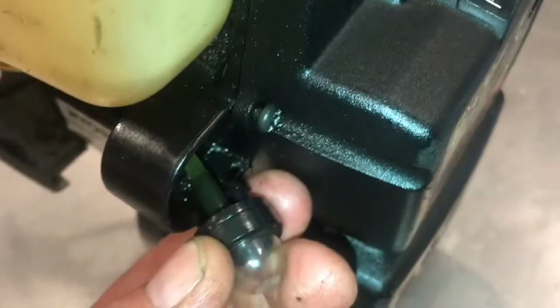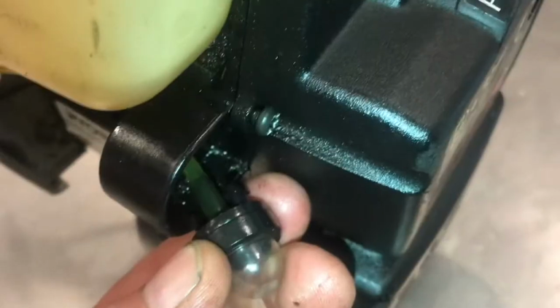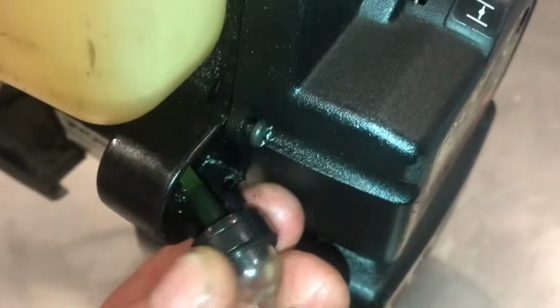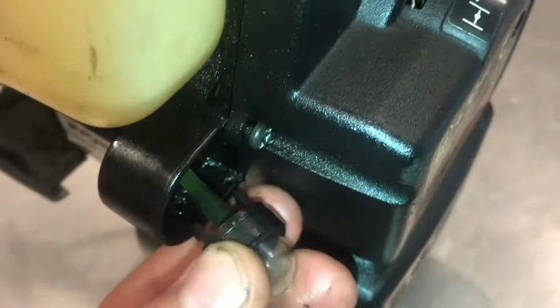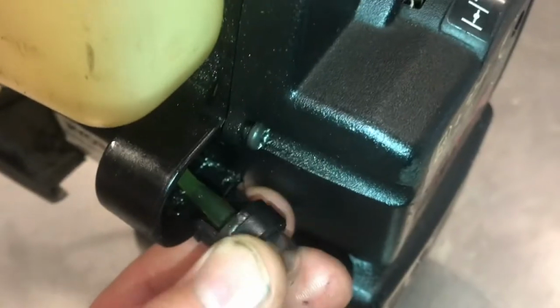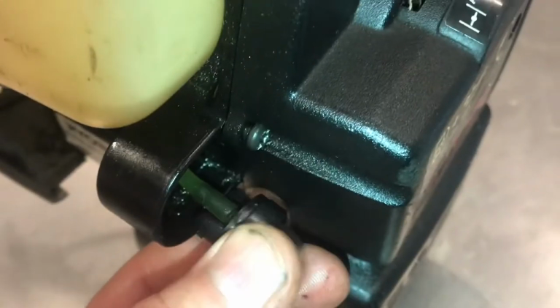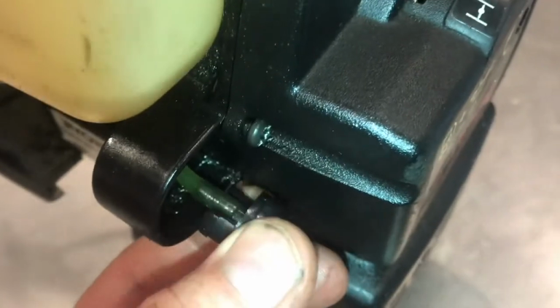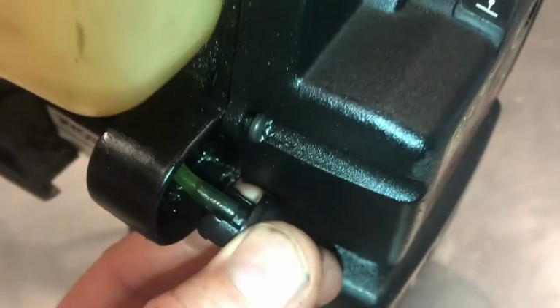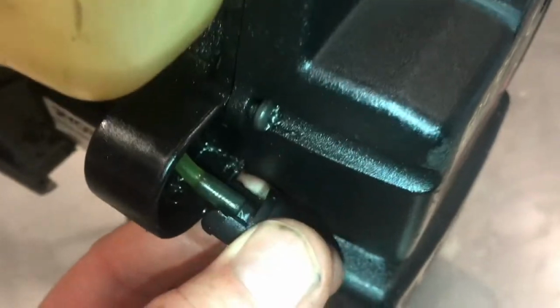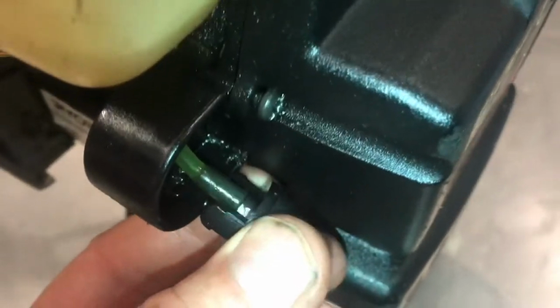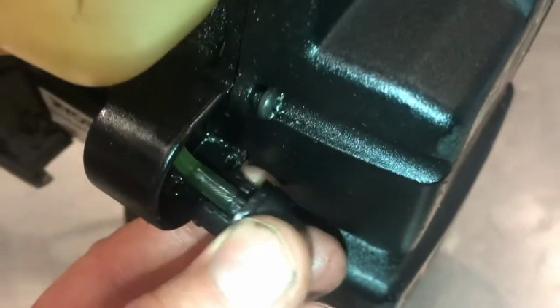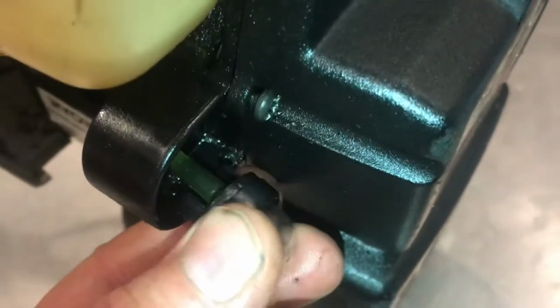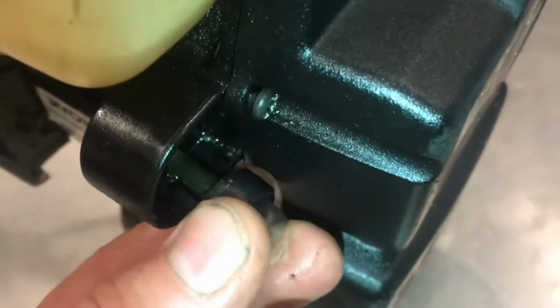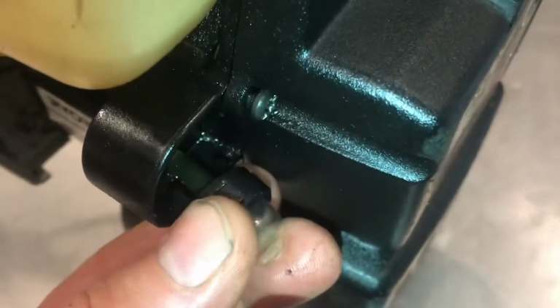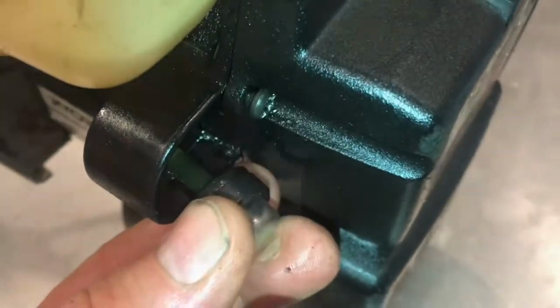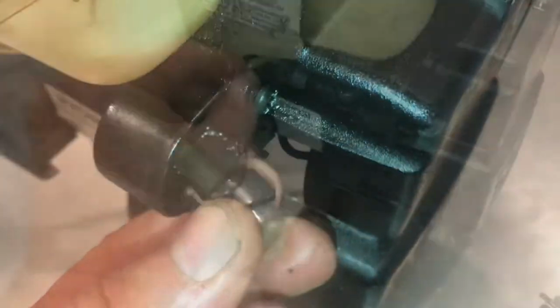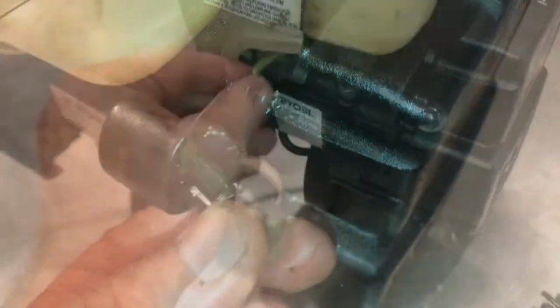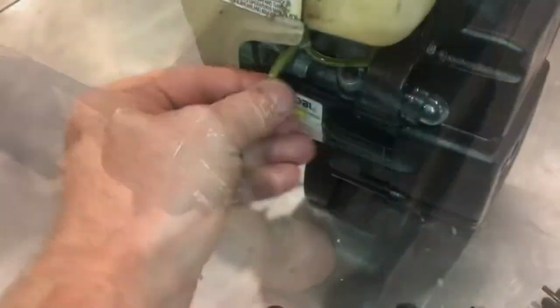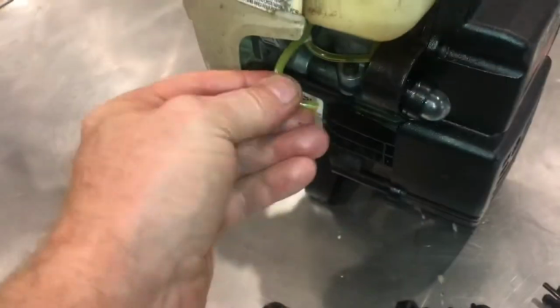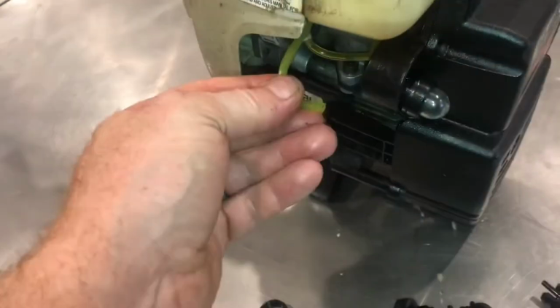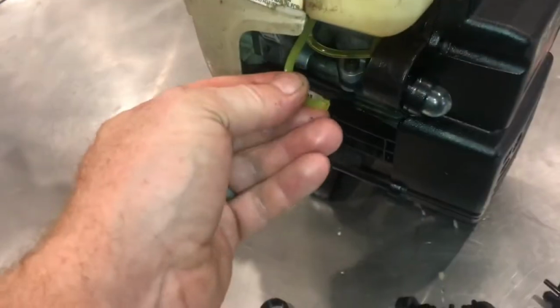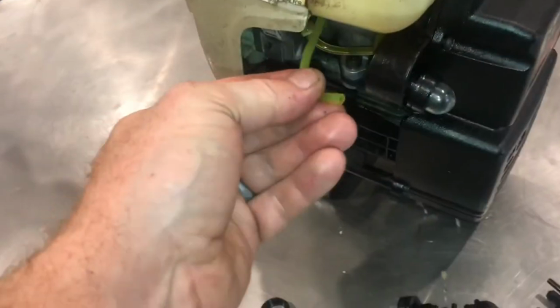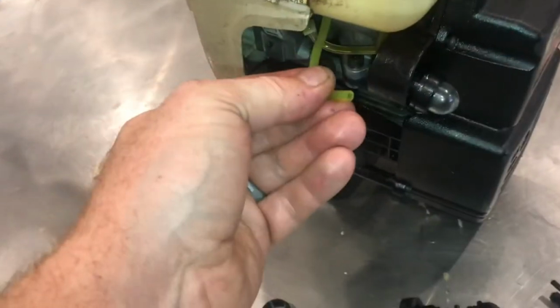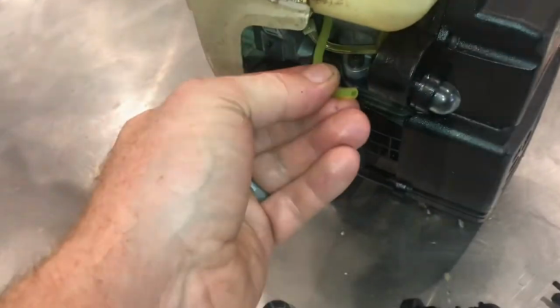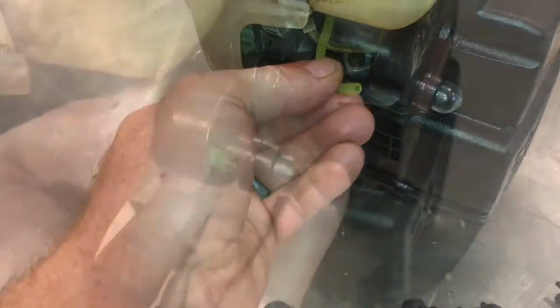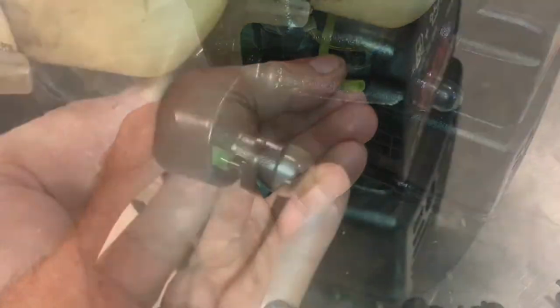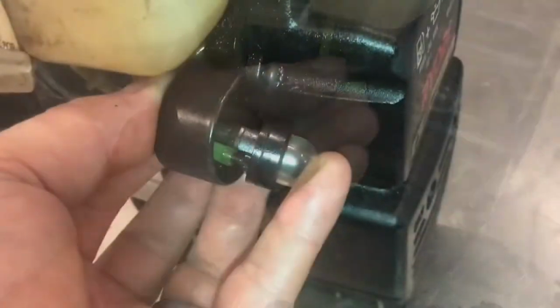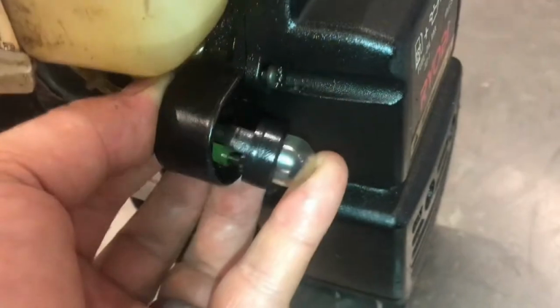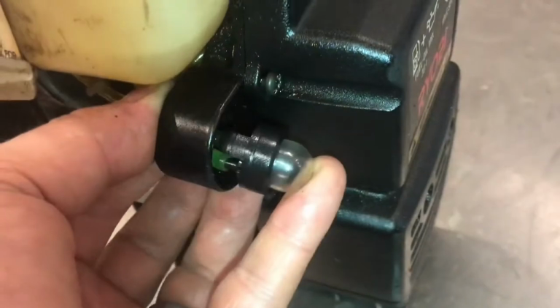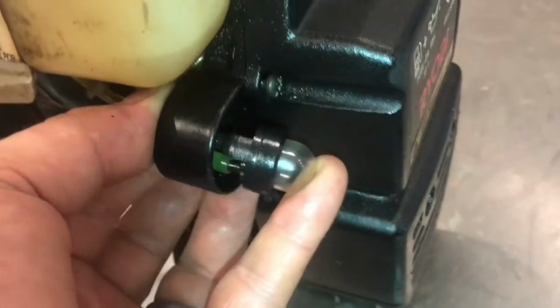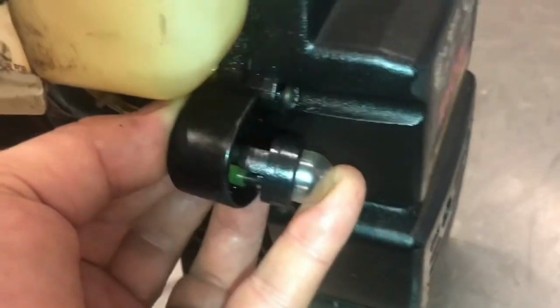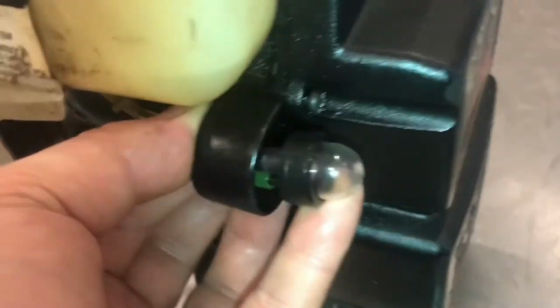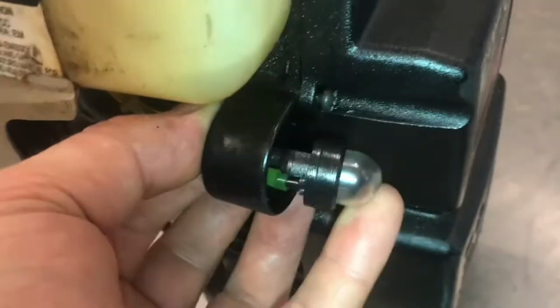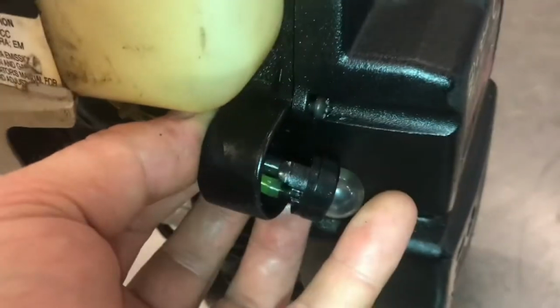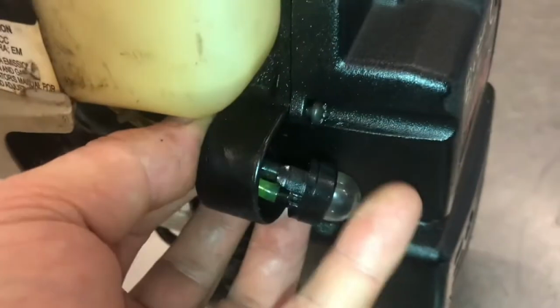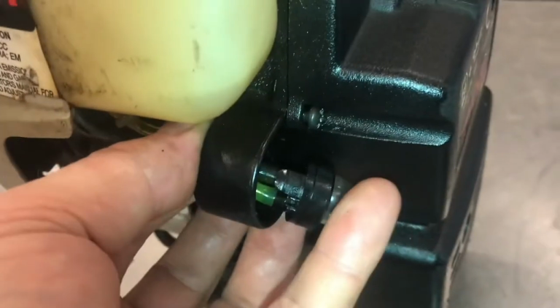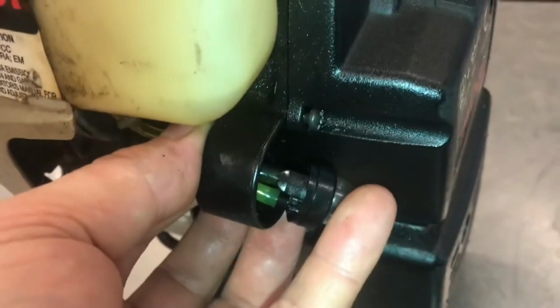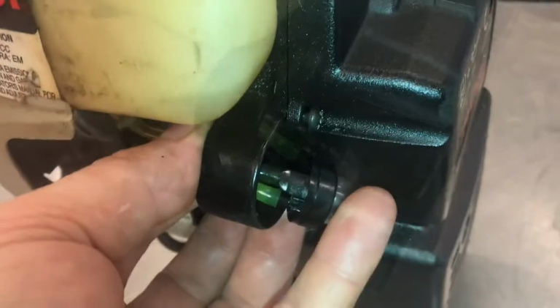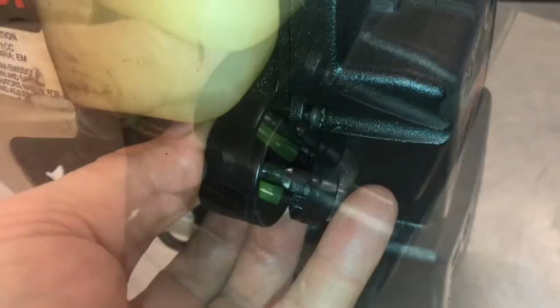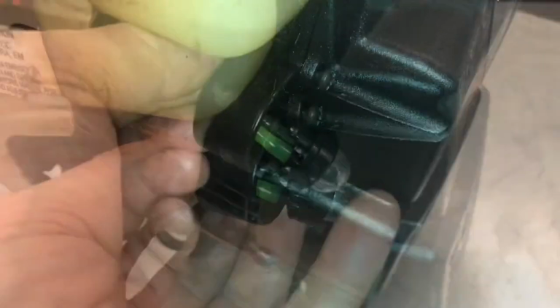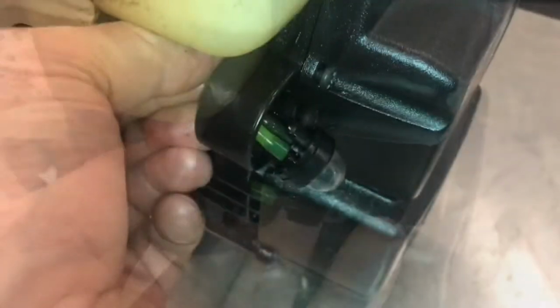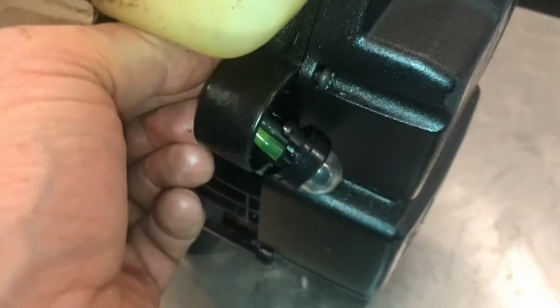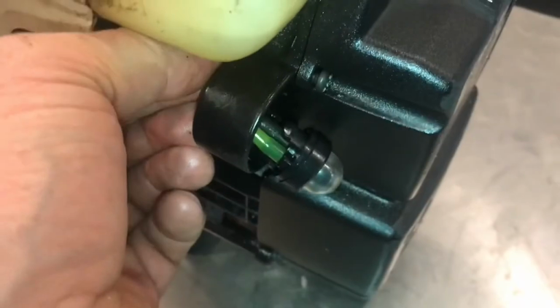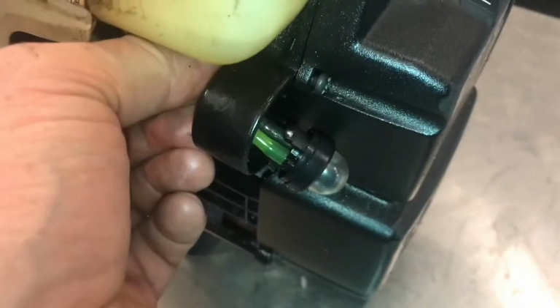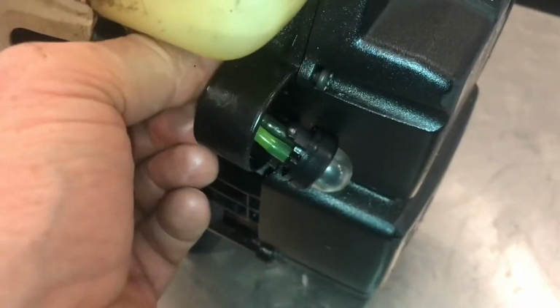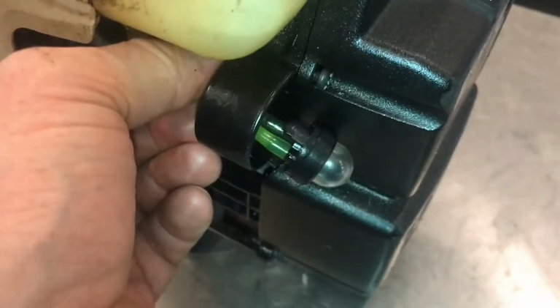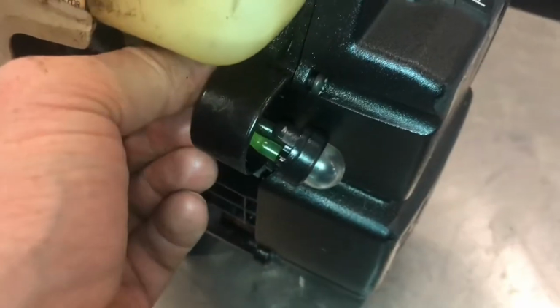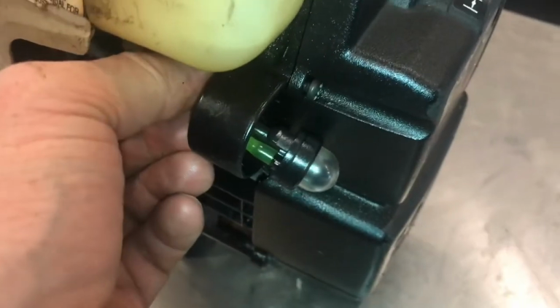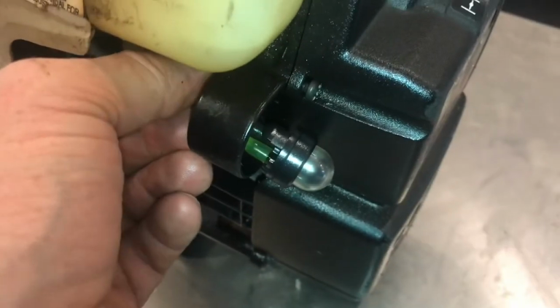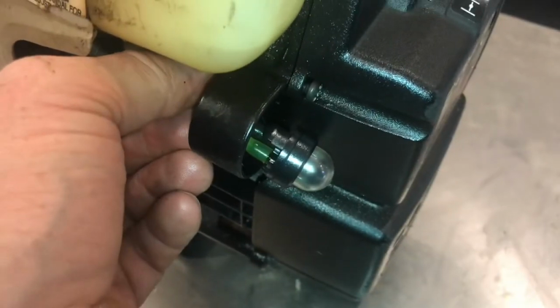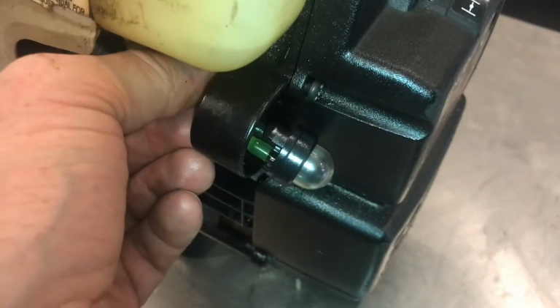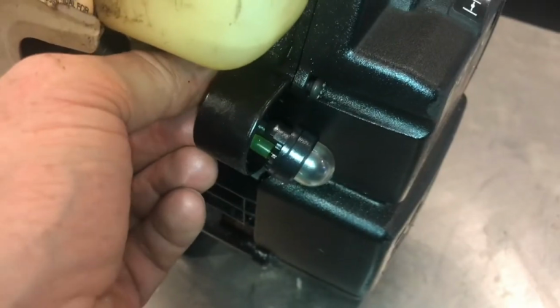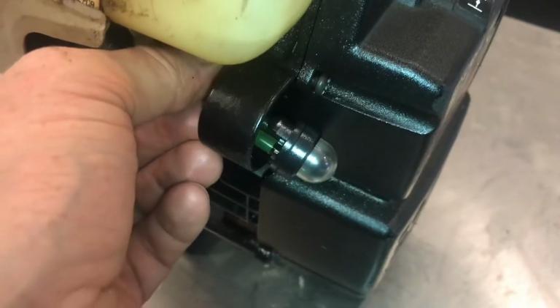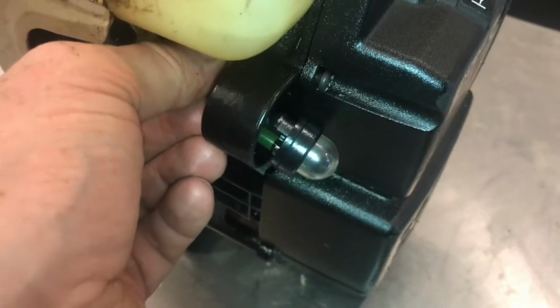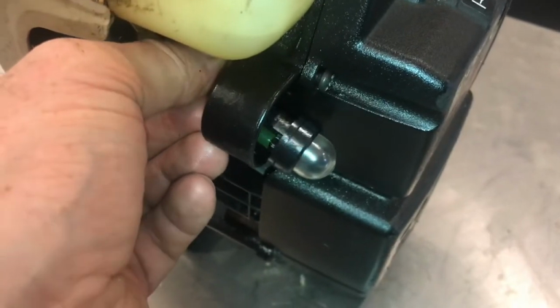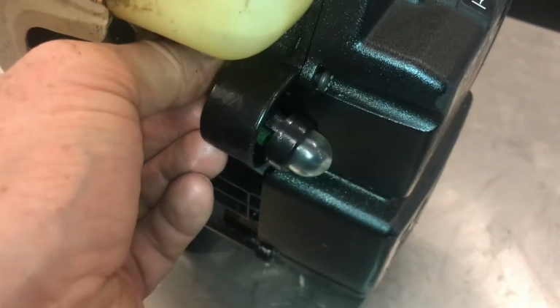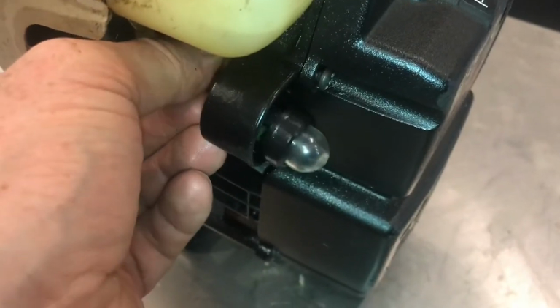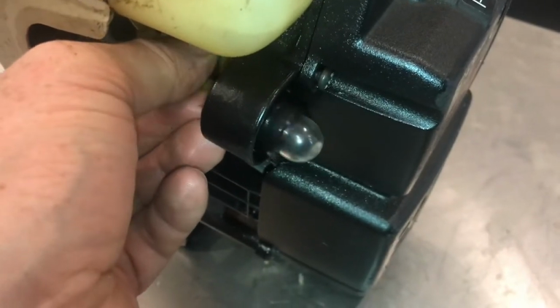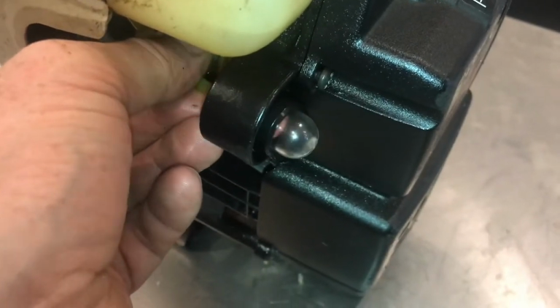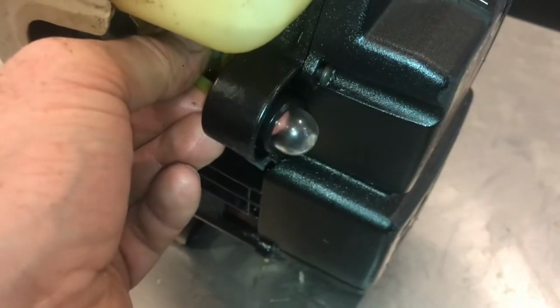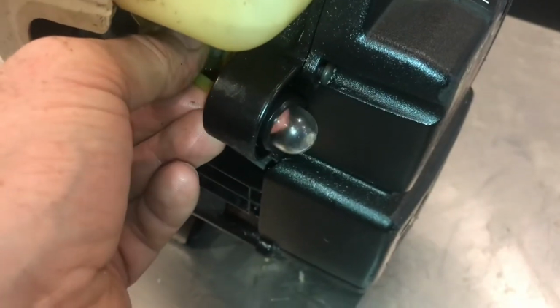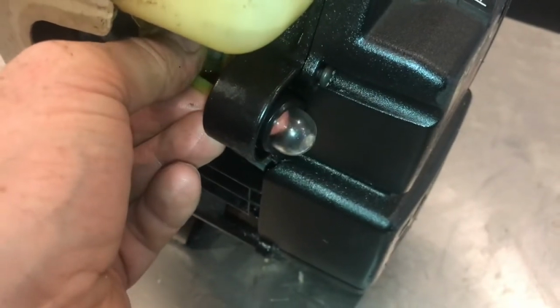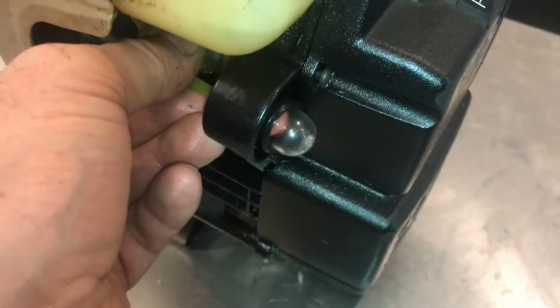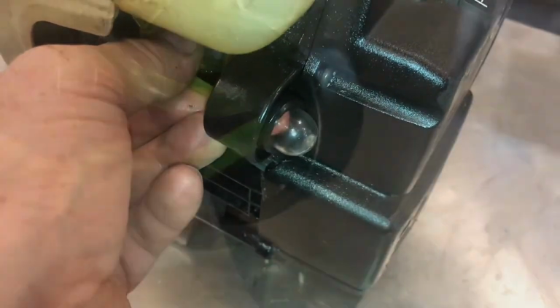Push the tube all the way on. Put the outer tube on and work it all the way in. Now that the fuel lines are in place, we'll be able to snap everything back together.